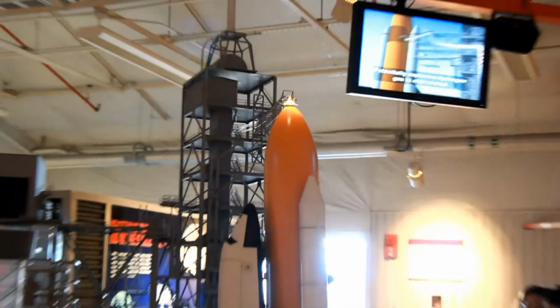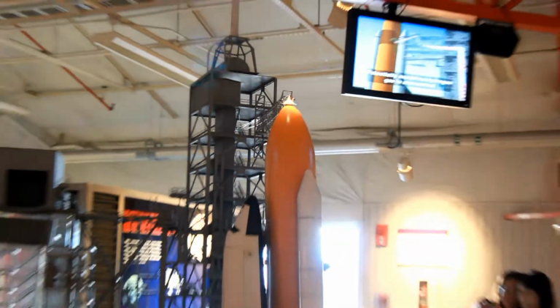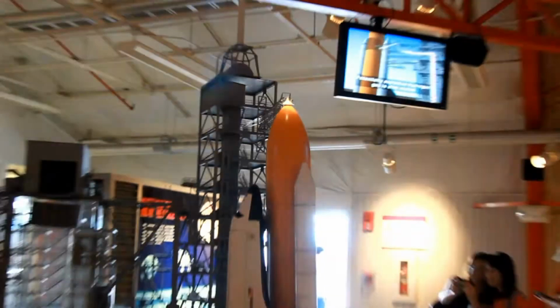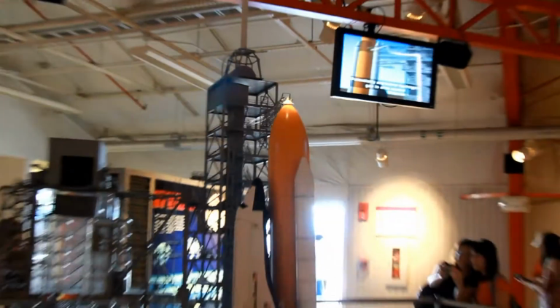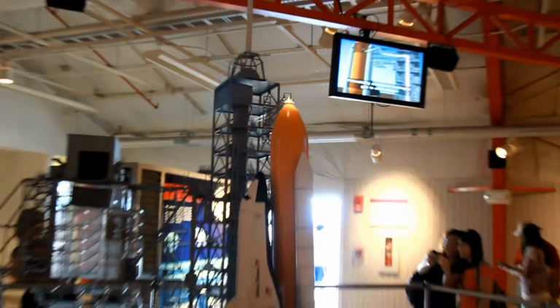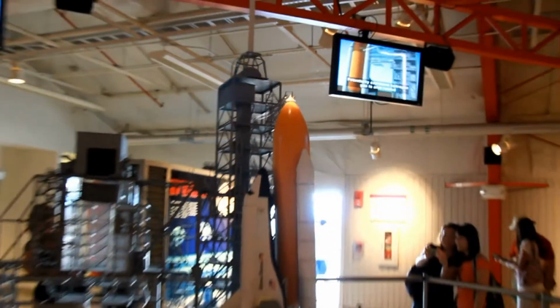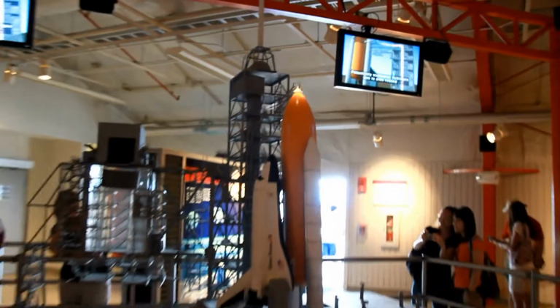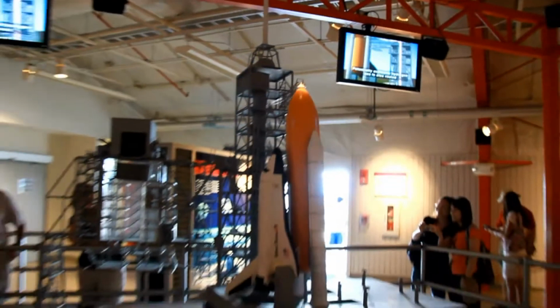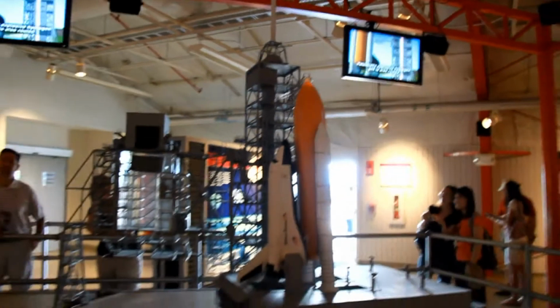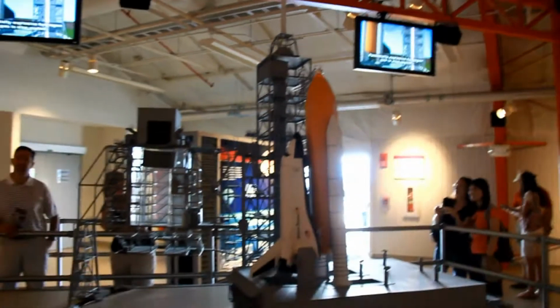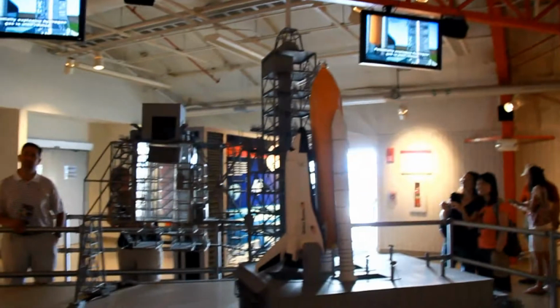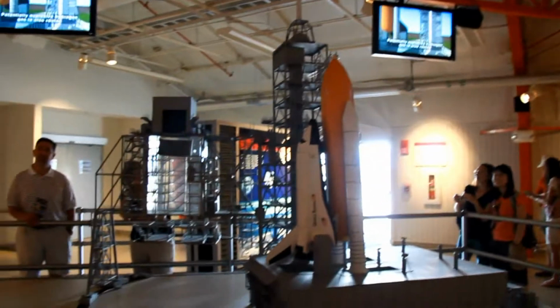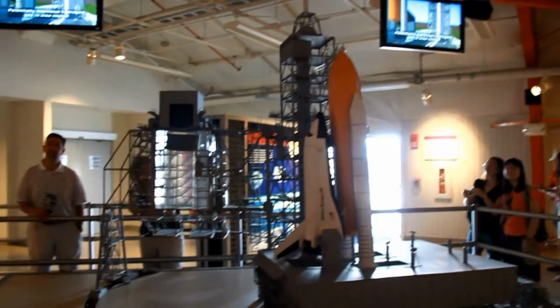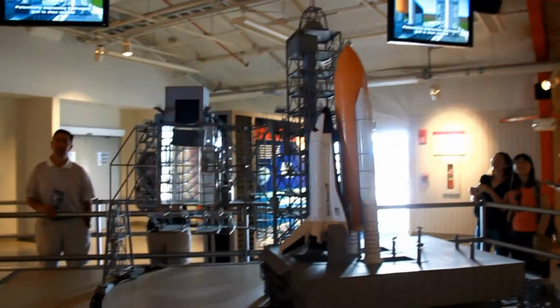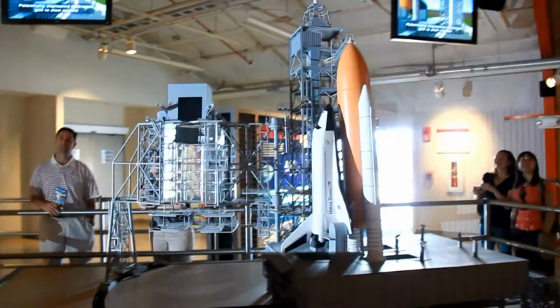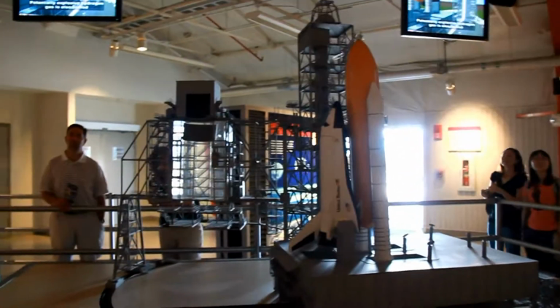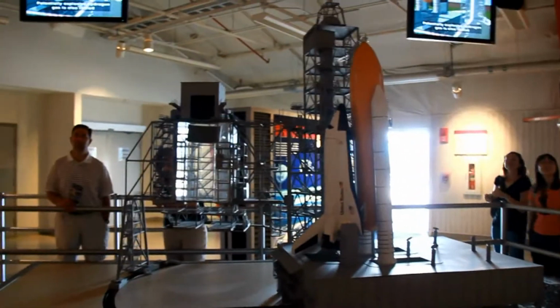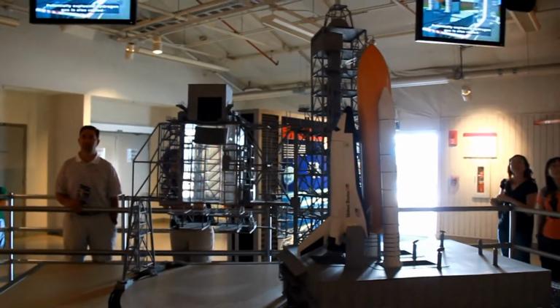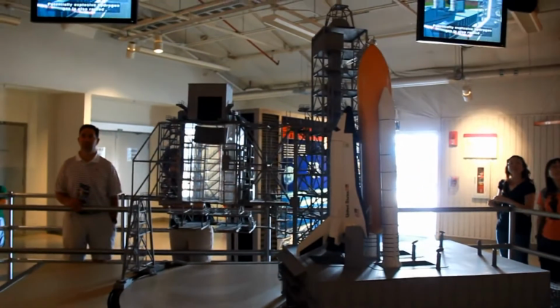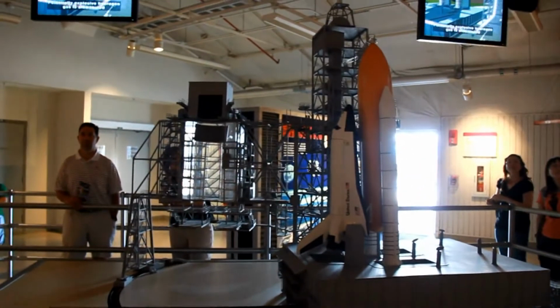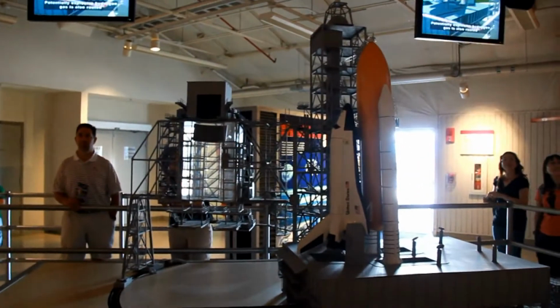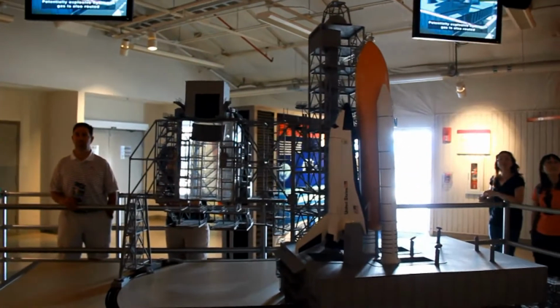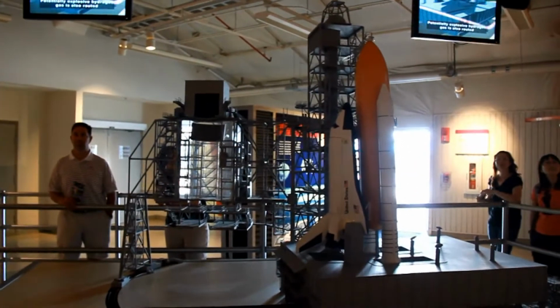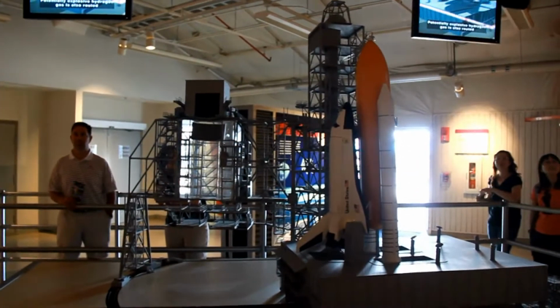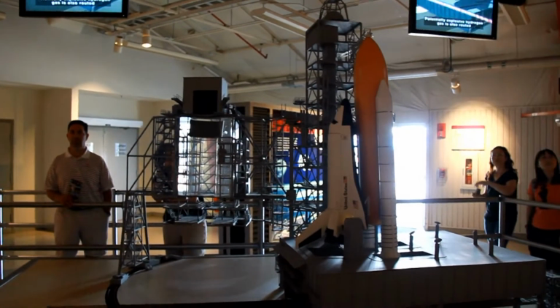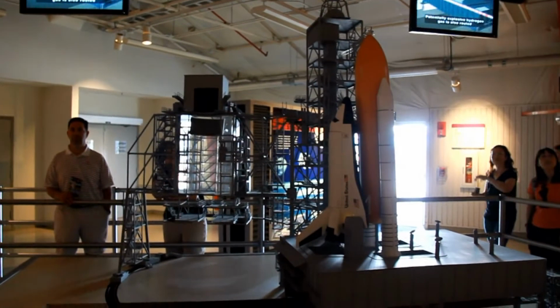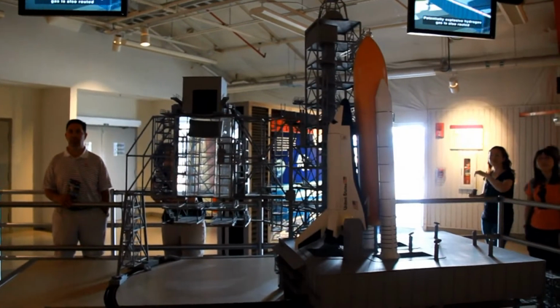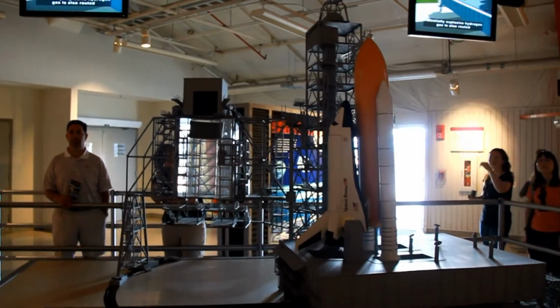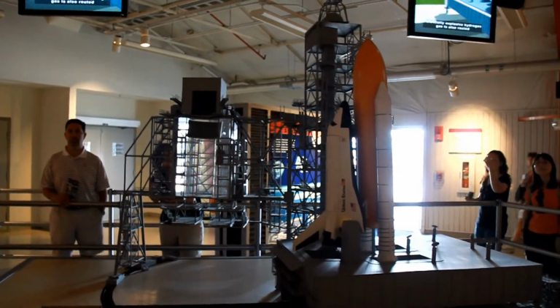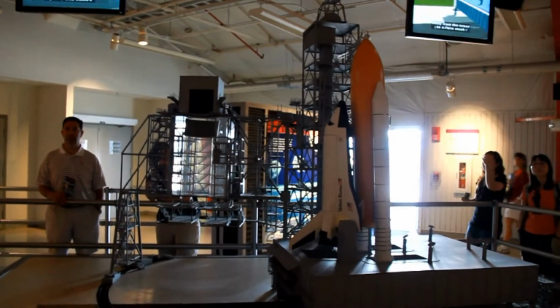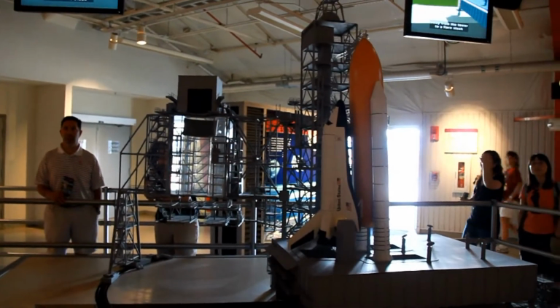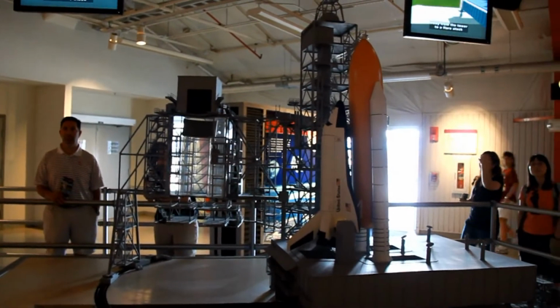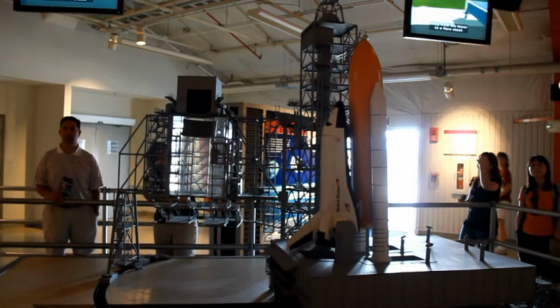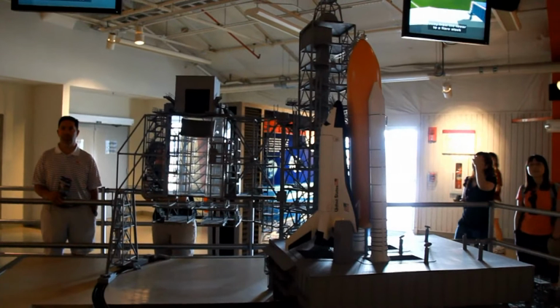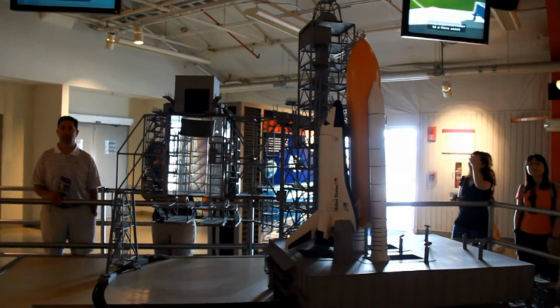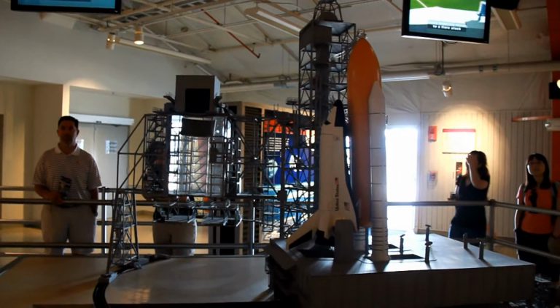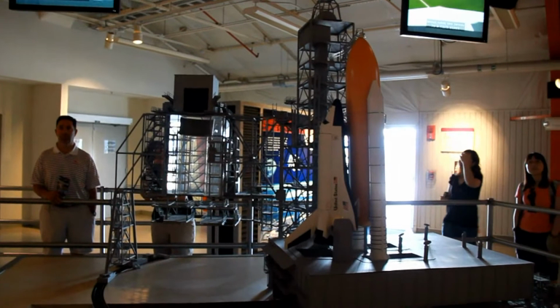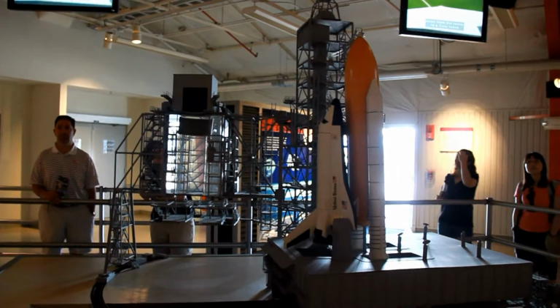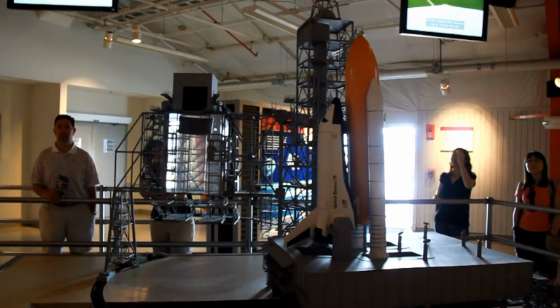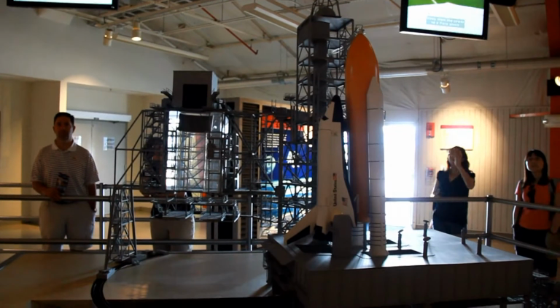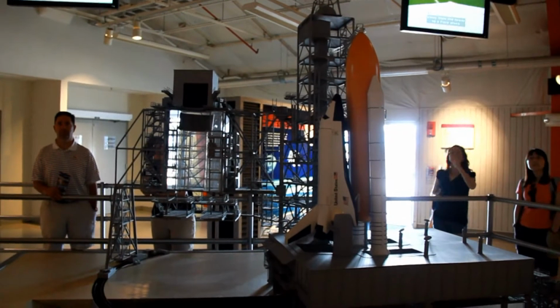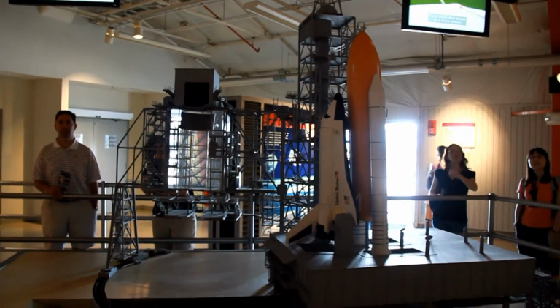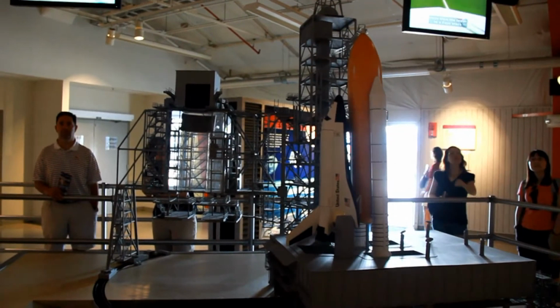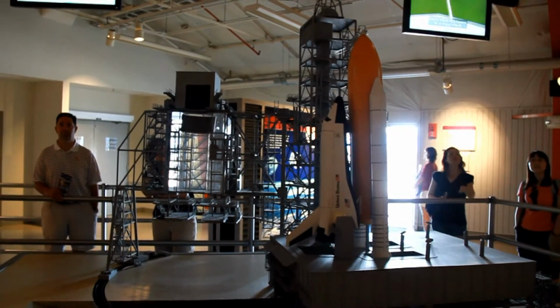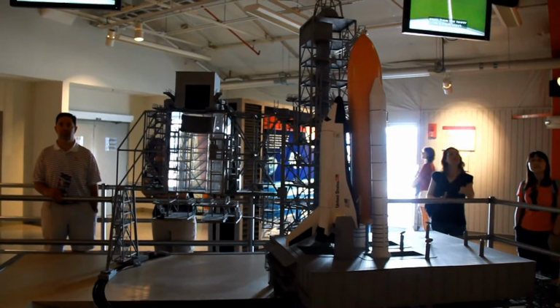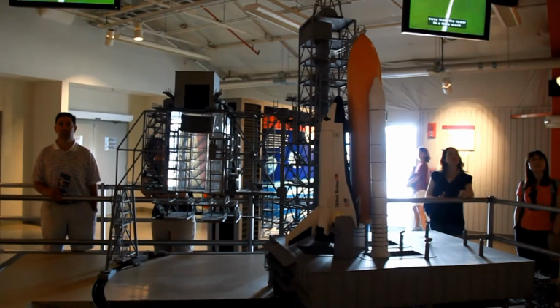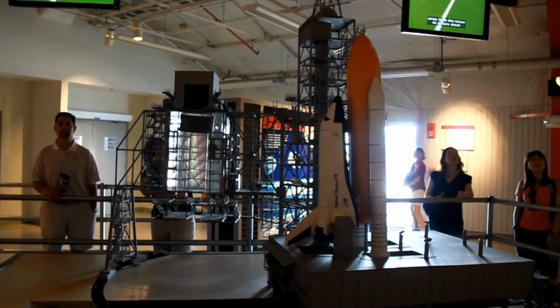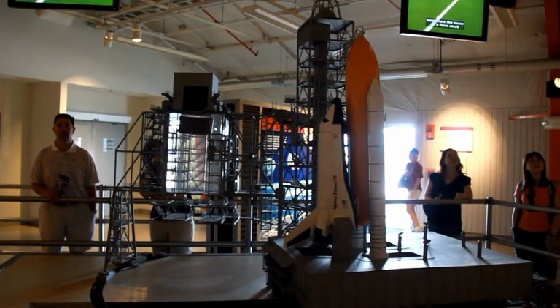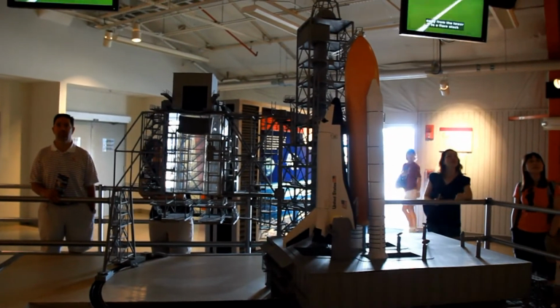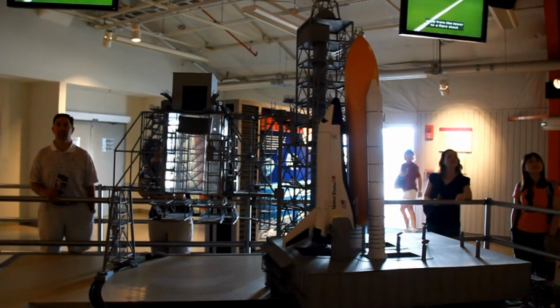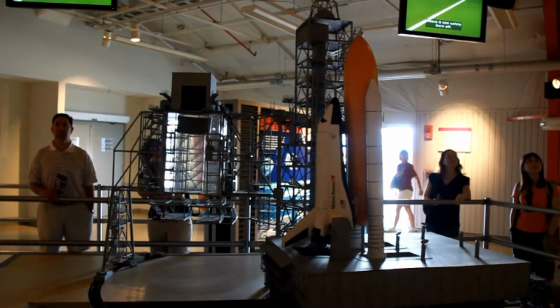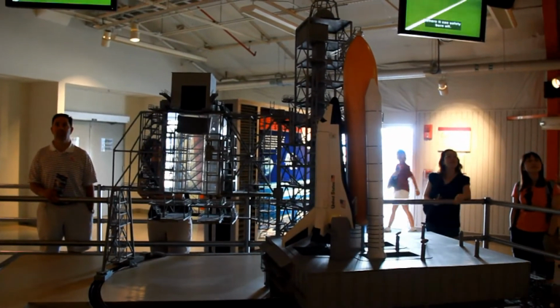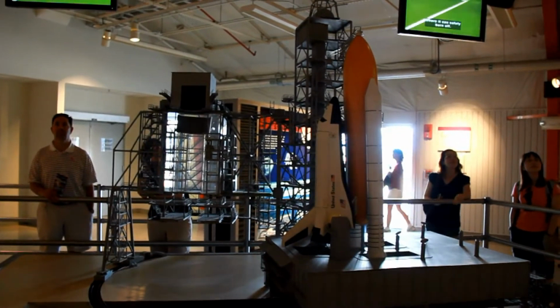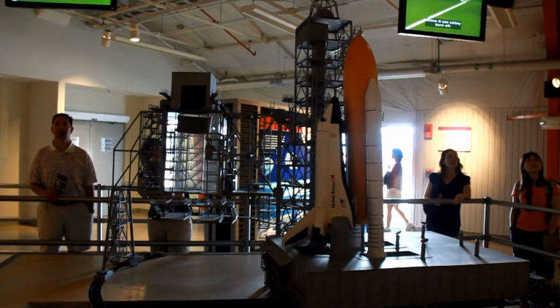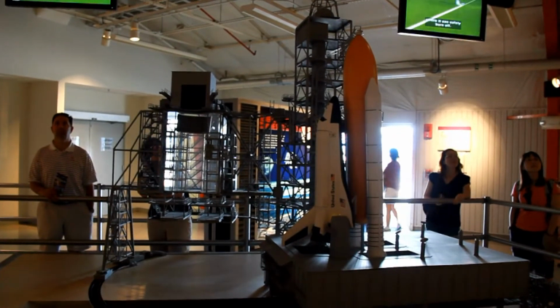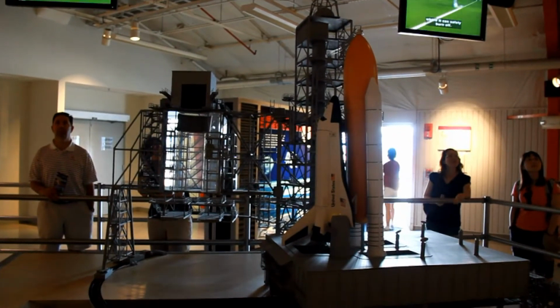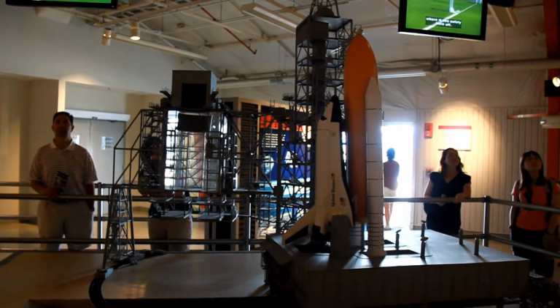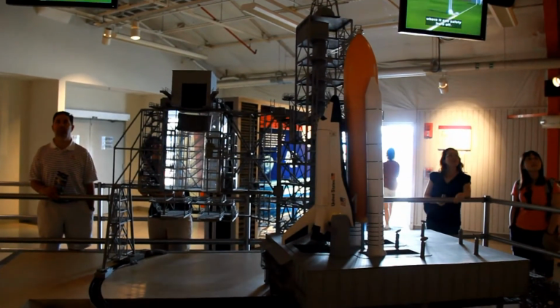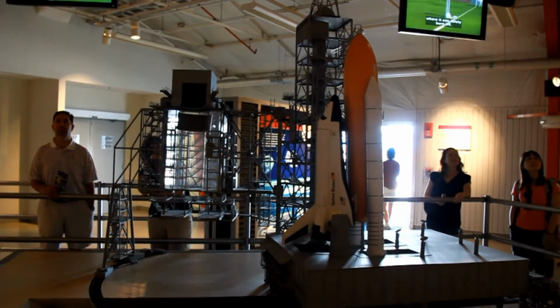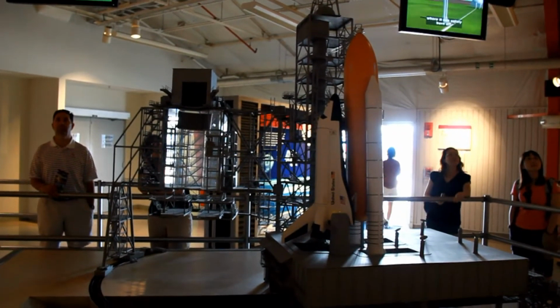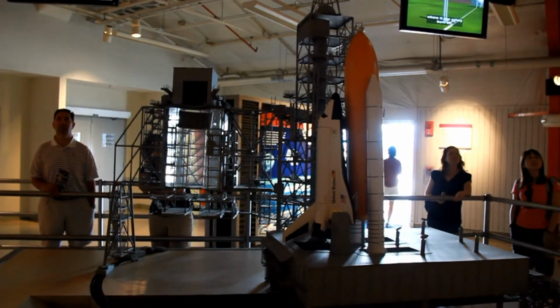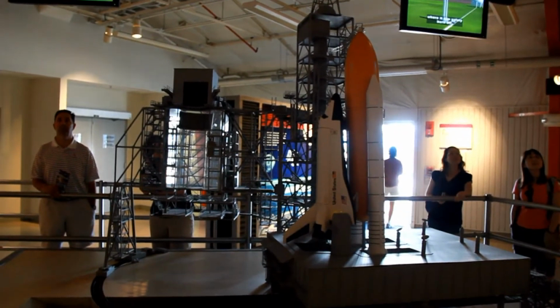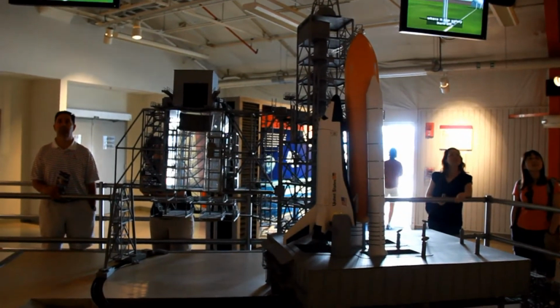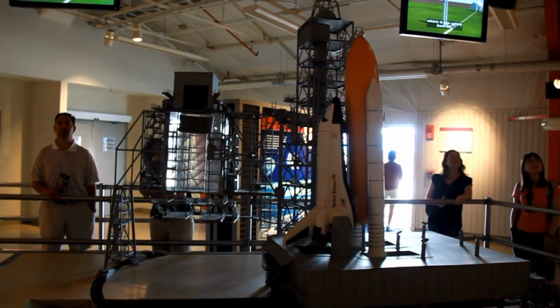Potentially explosive hydrogen gas is also routed away from the tower to a flare stack where it can safely burn off.